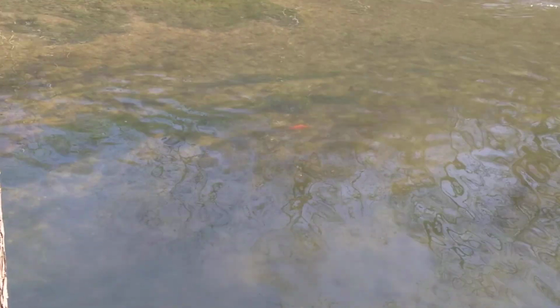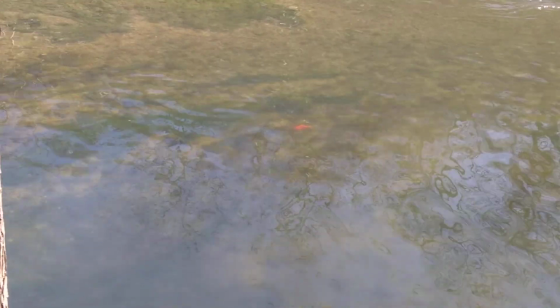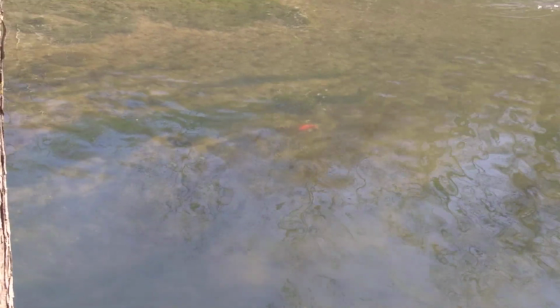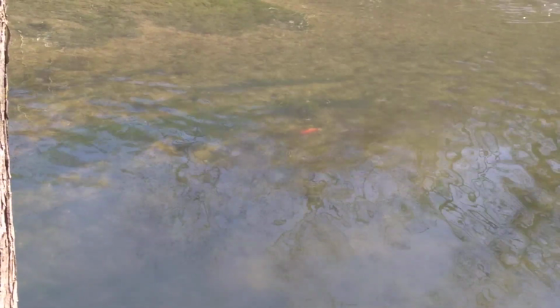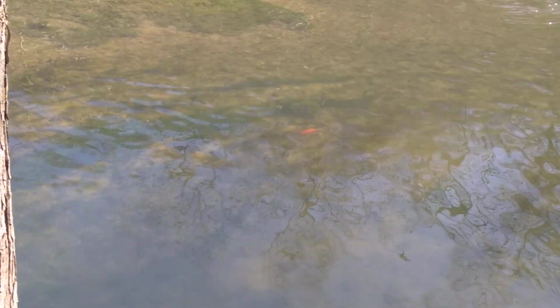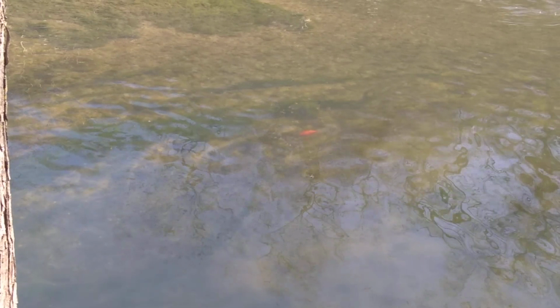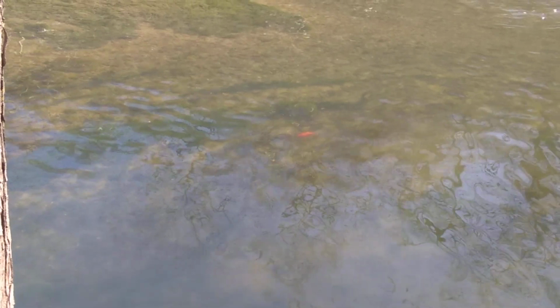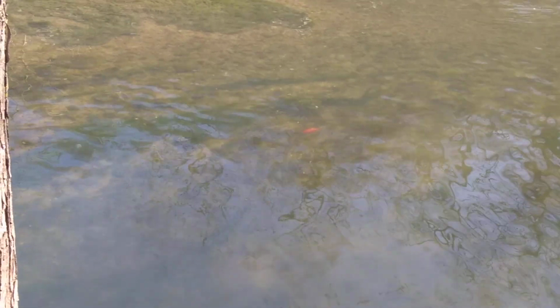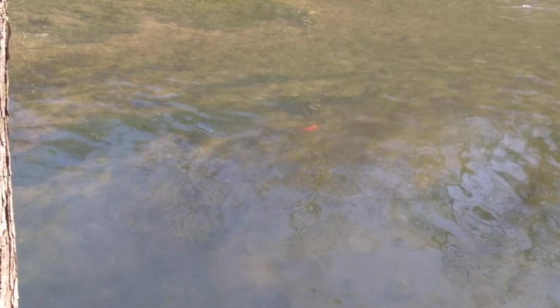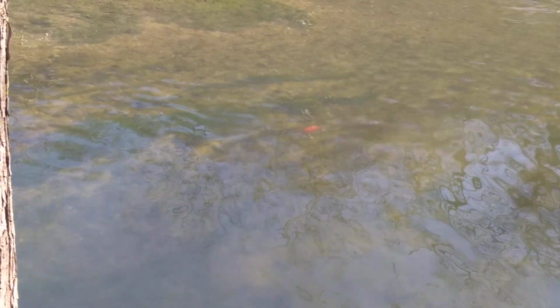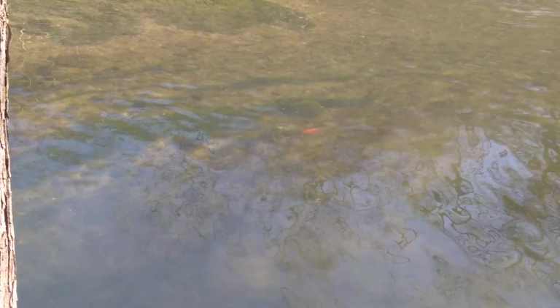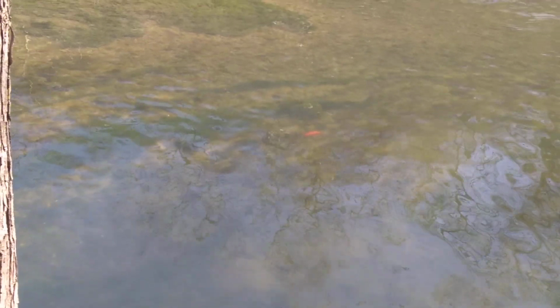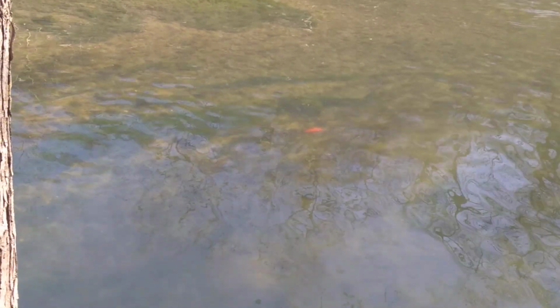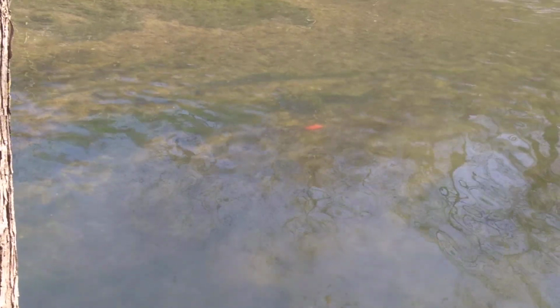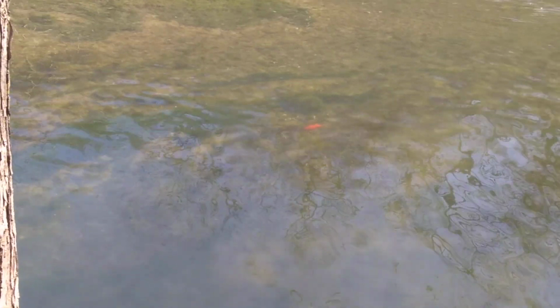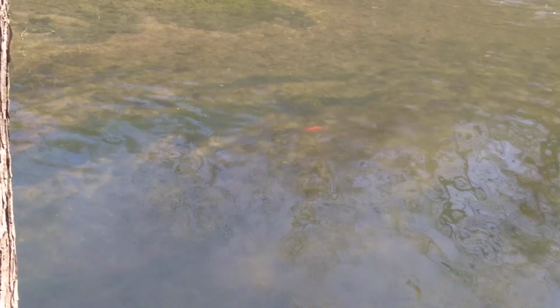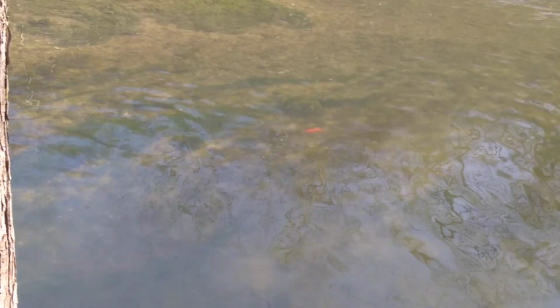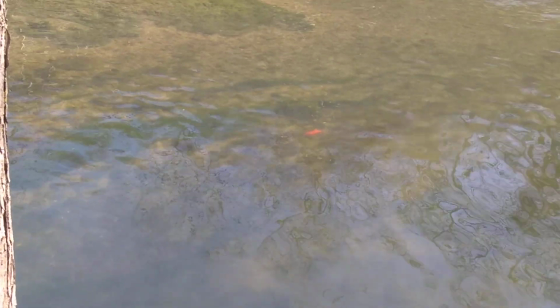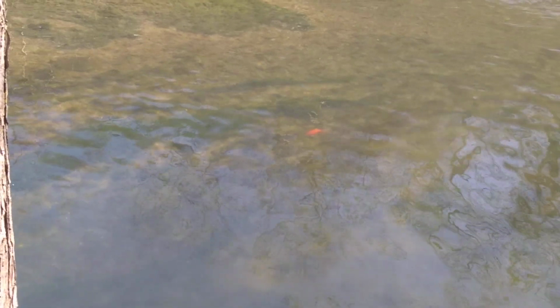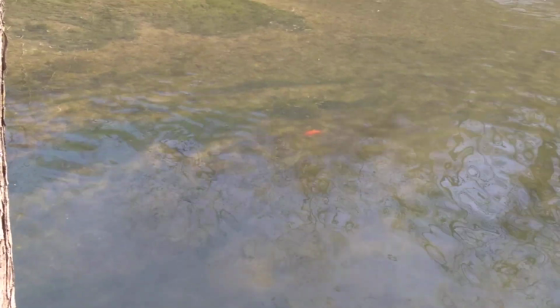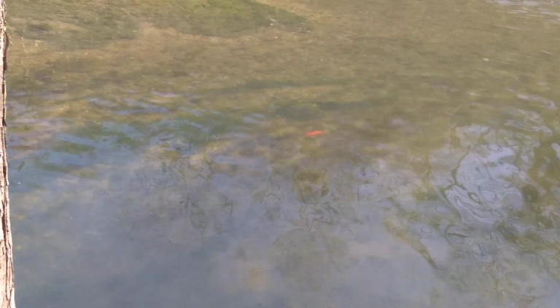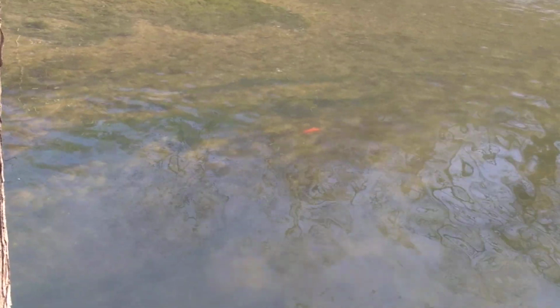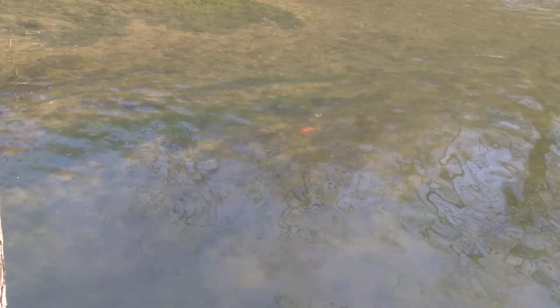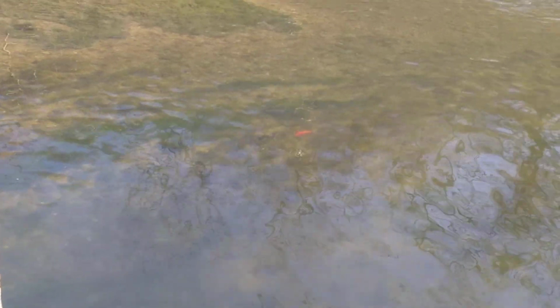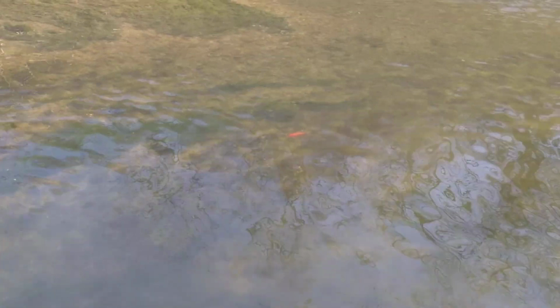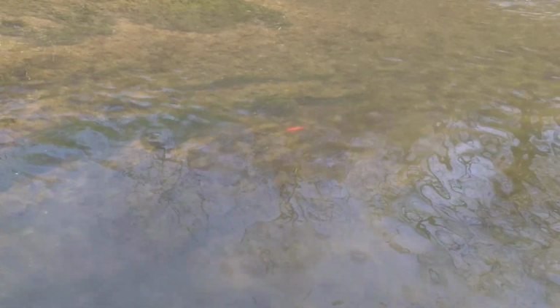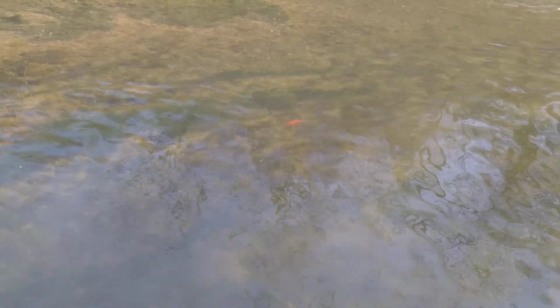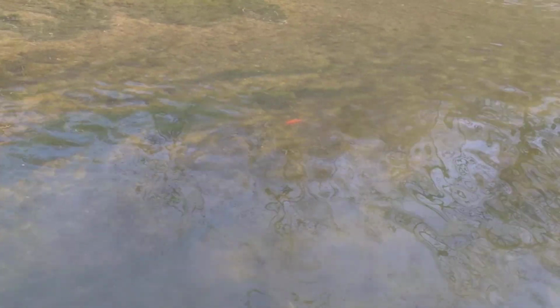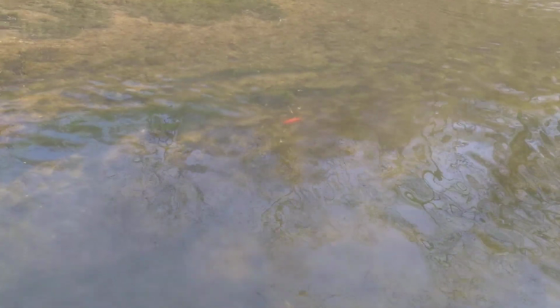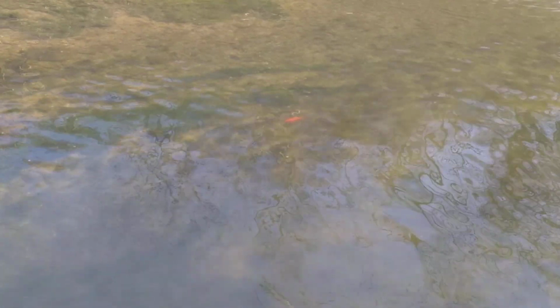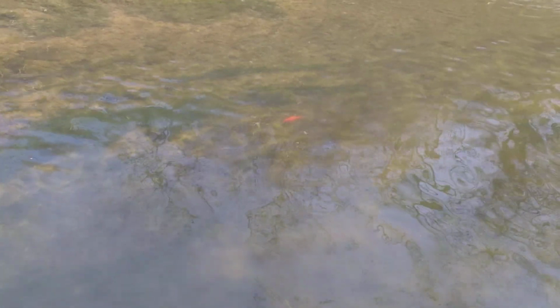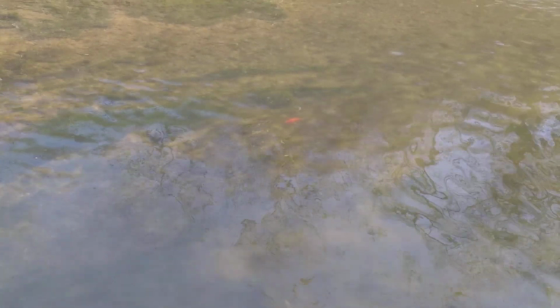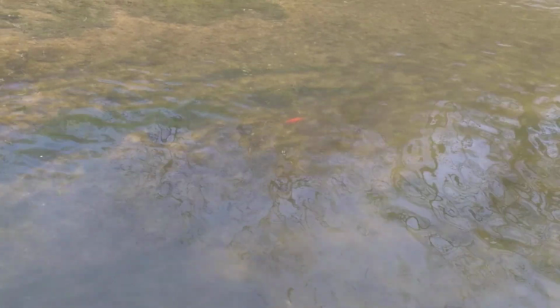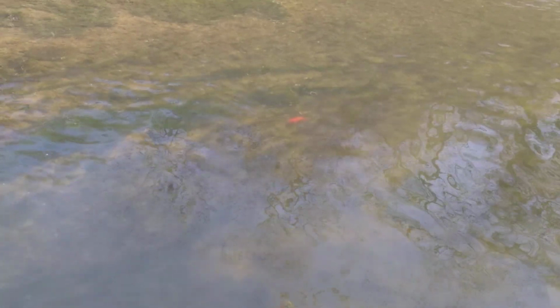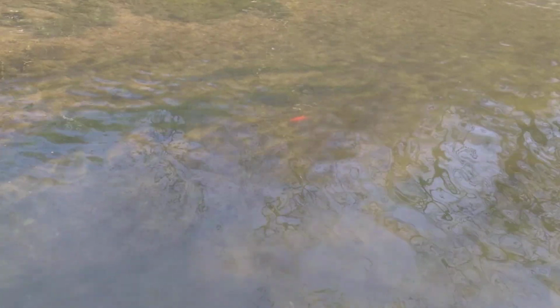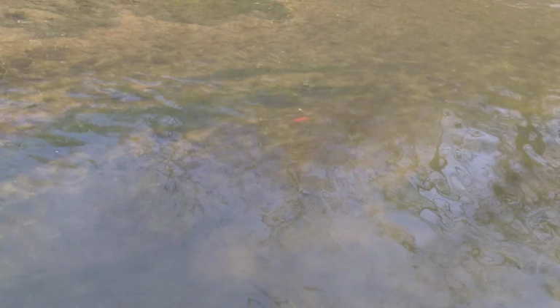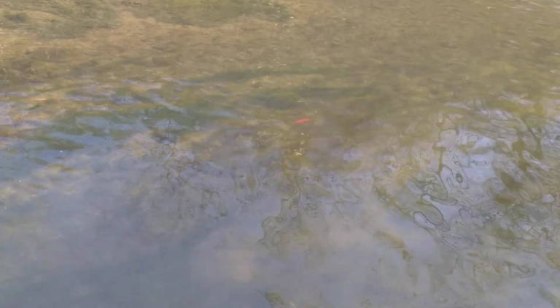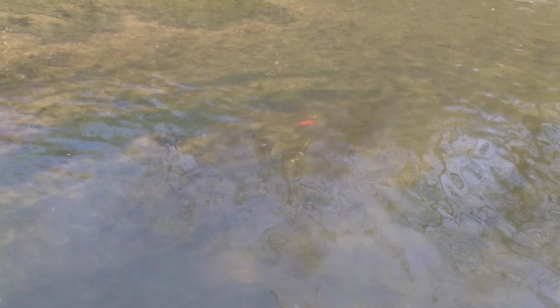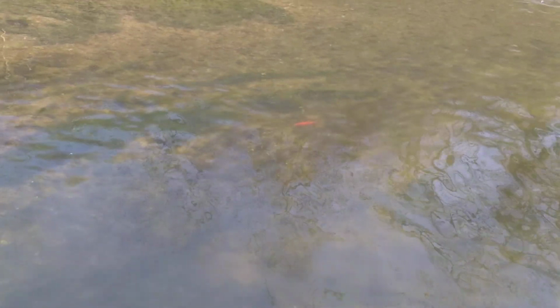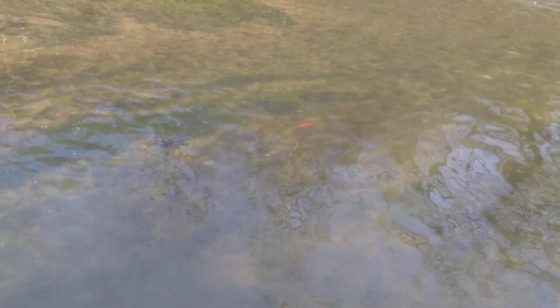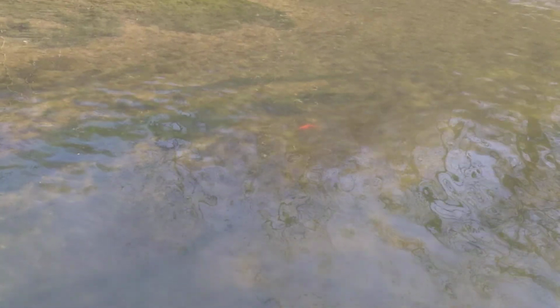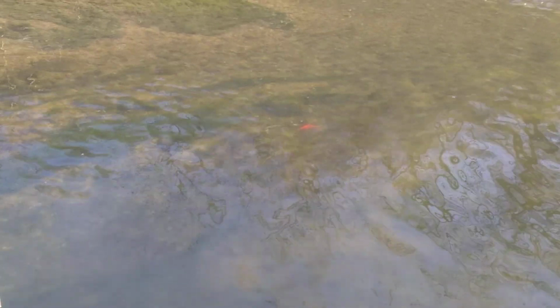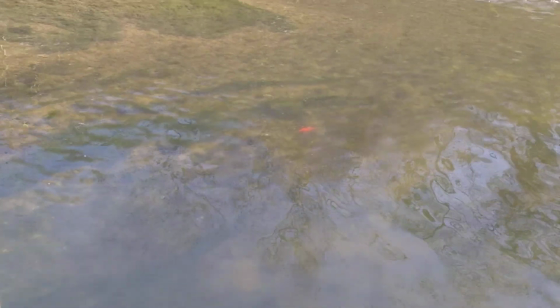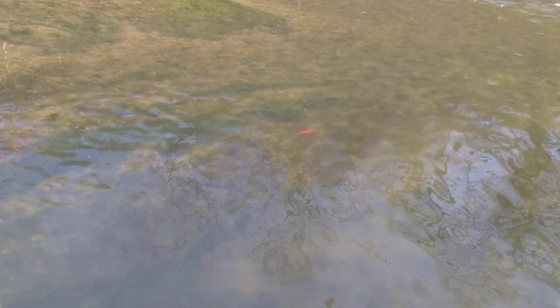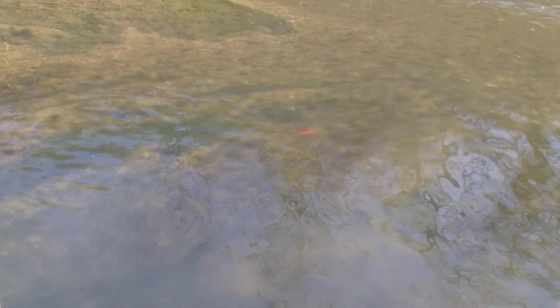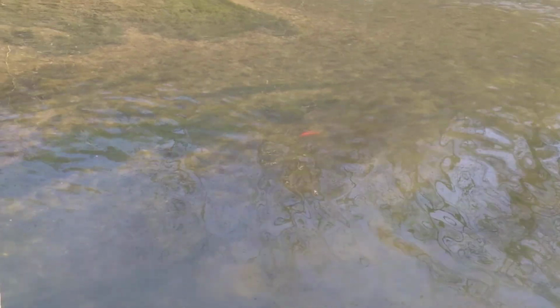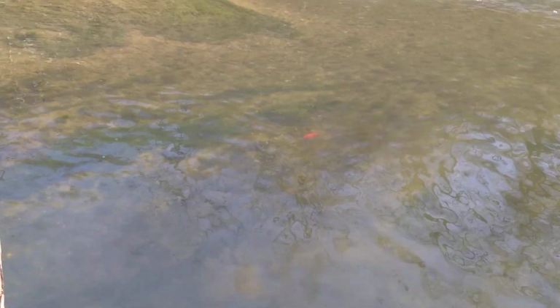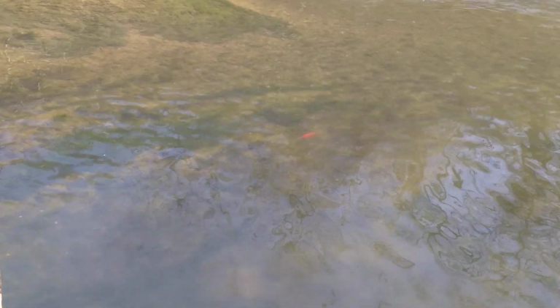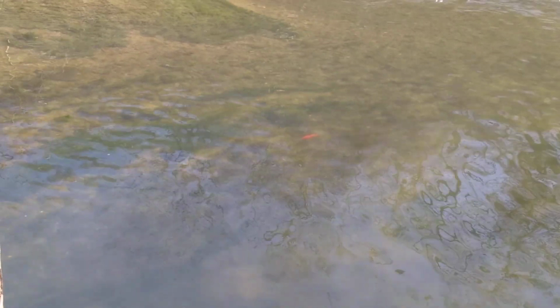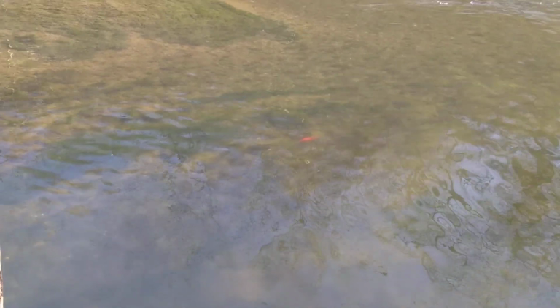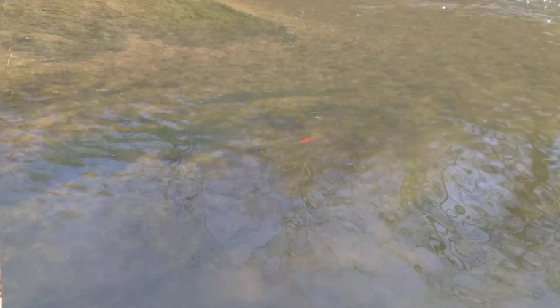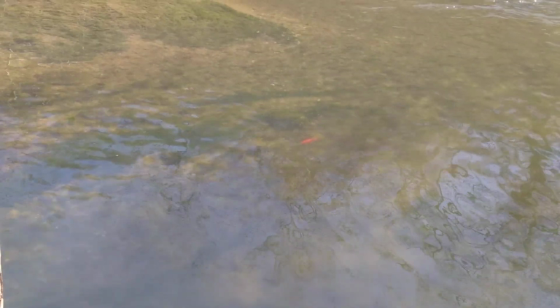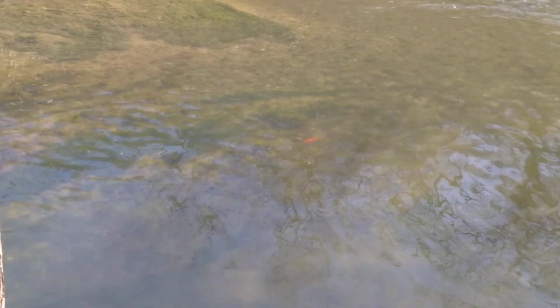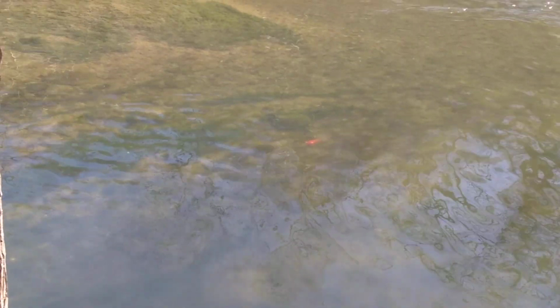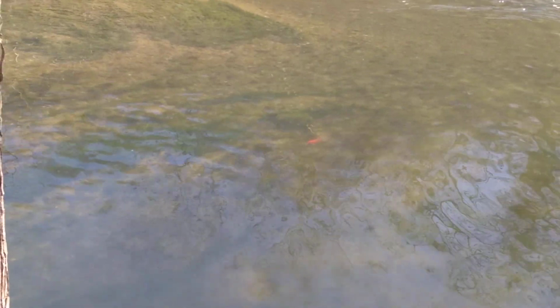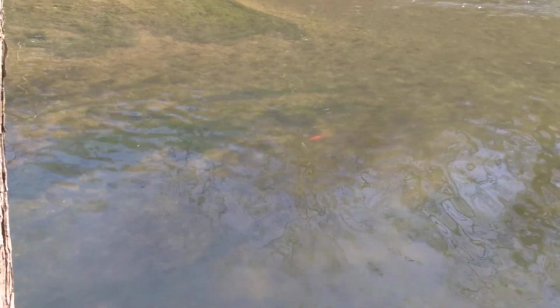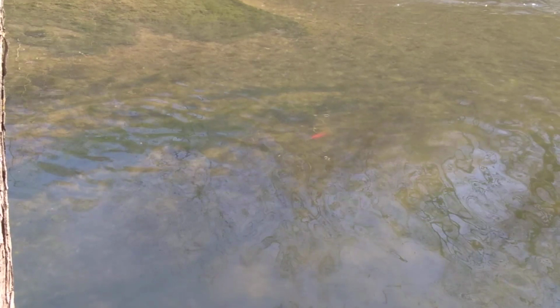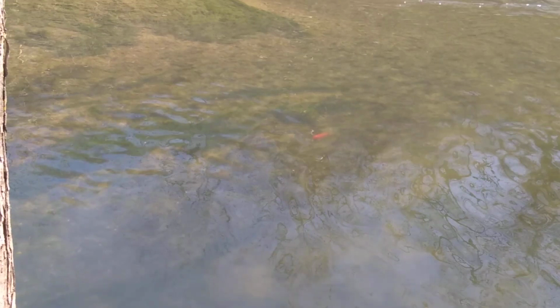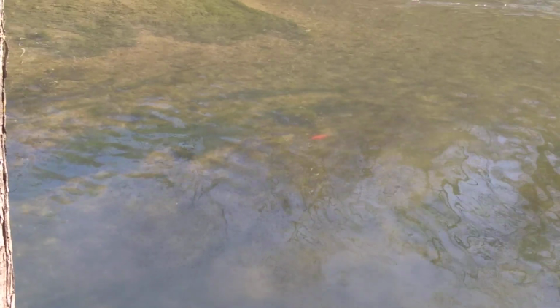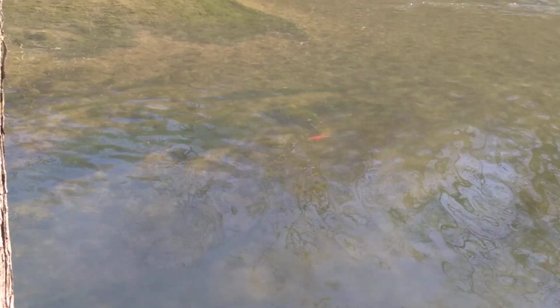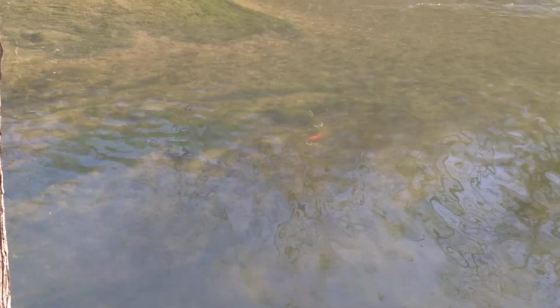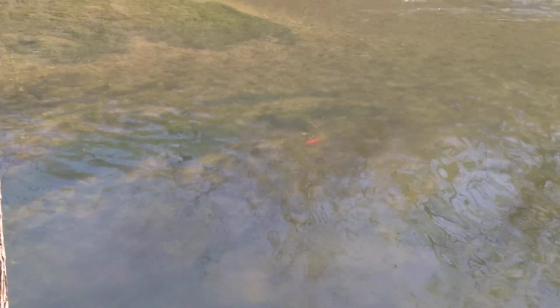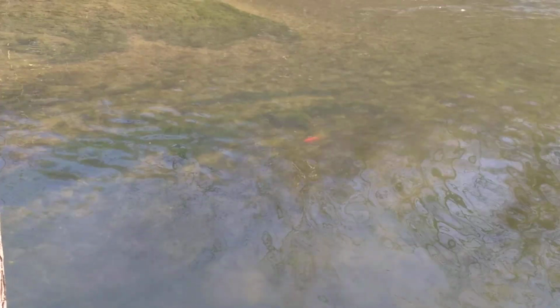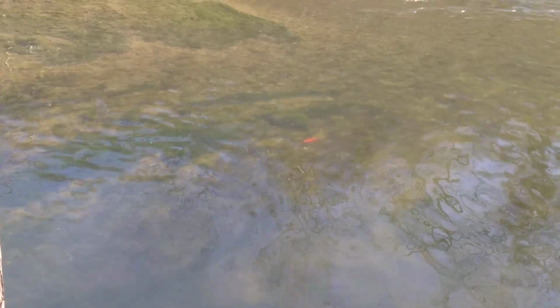Kong the goldfish. Interesting. Alright, I'm sorry I couldn't get a better picture of it, but I'm going to try. Bye.